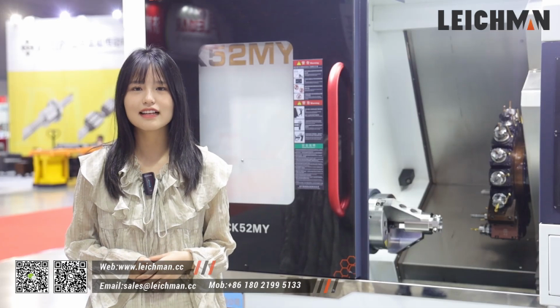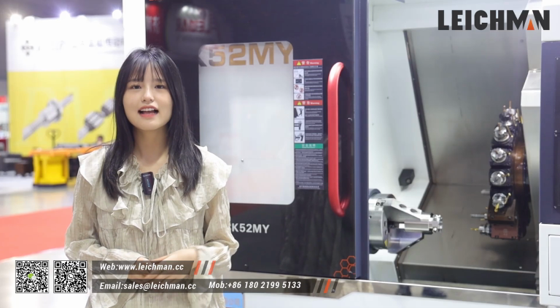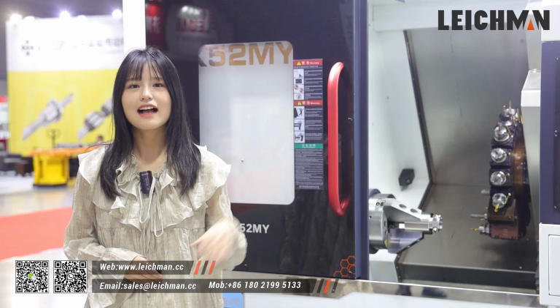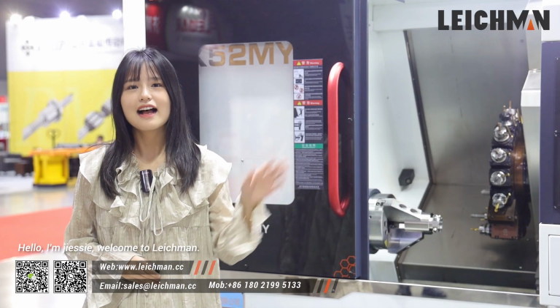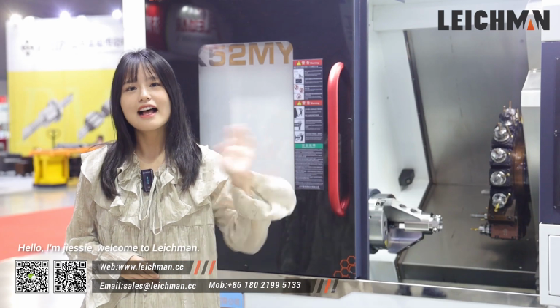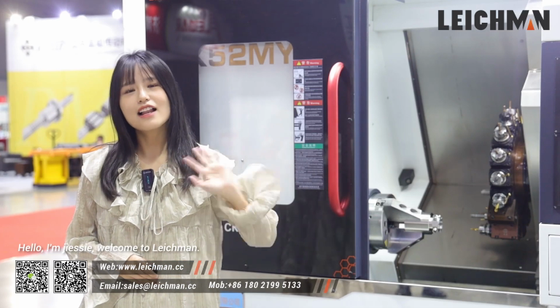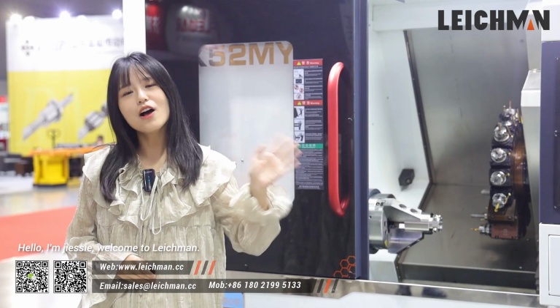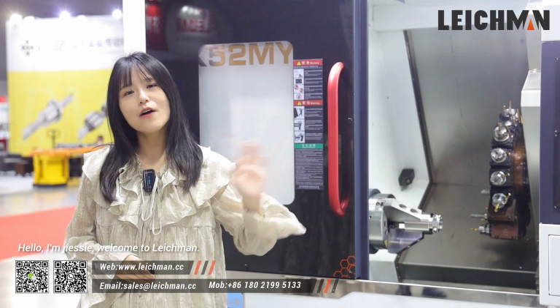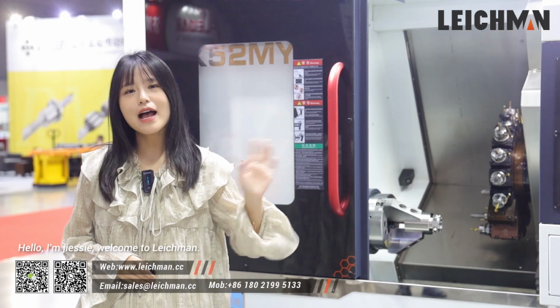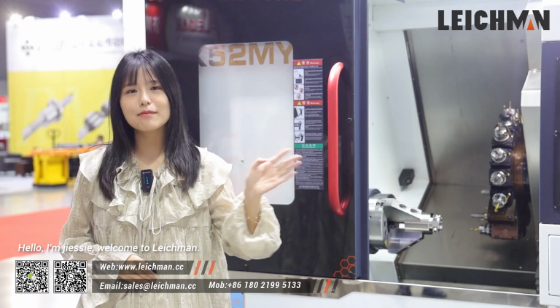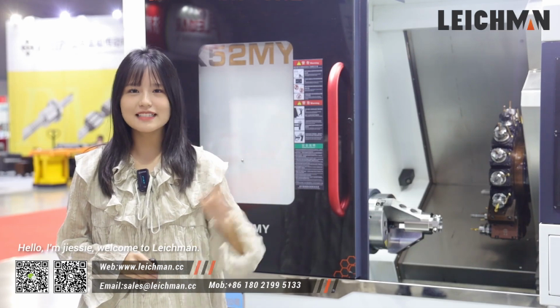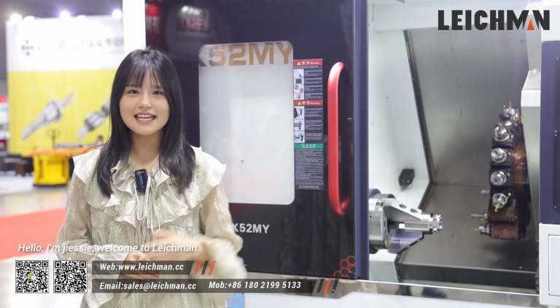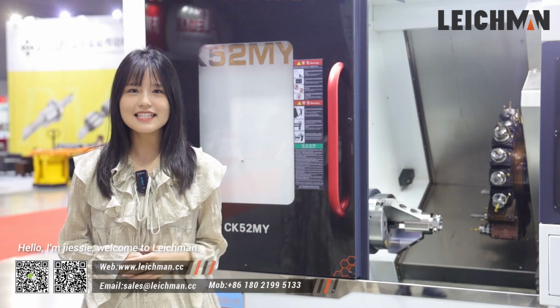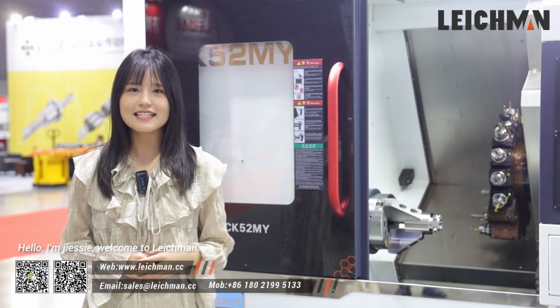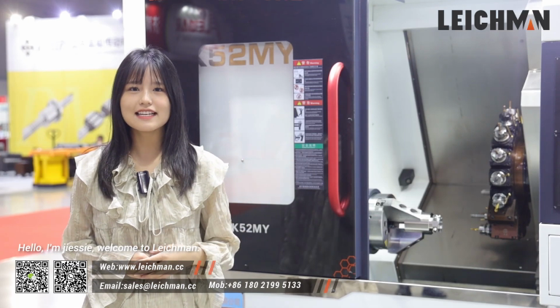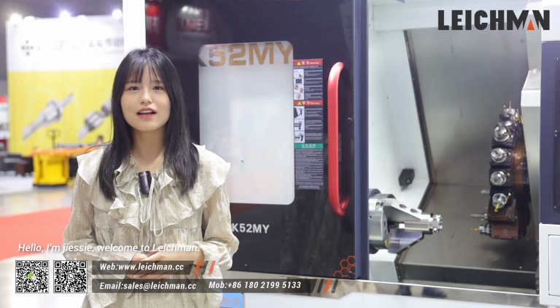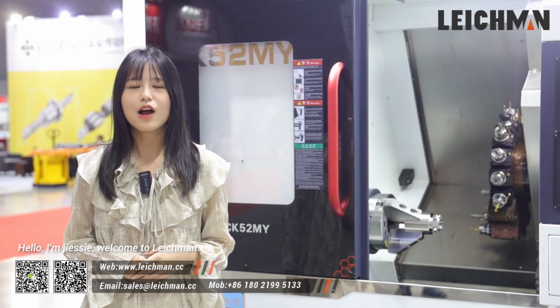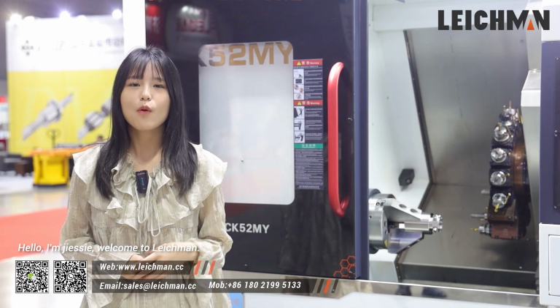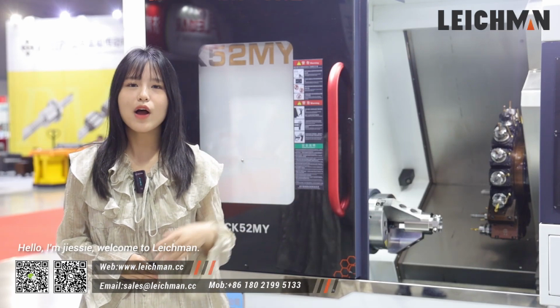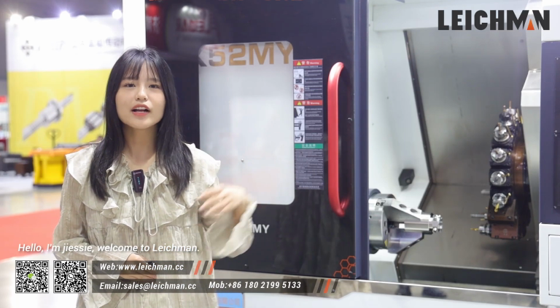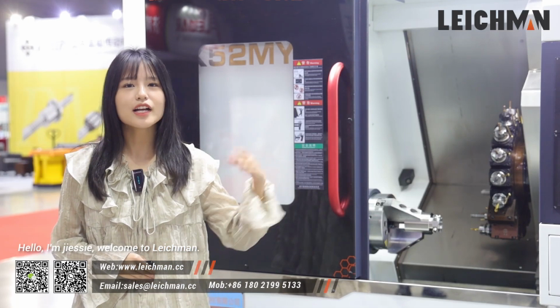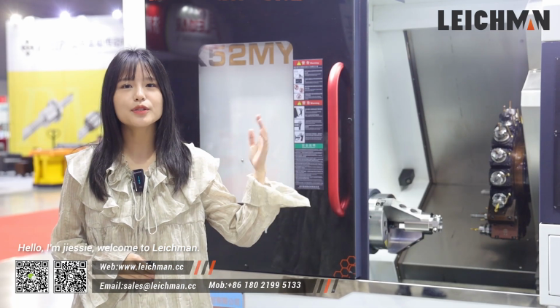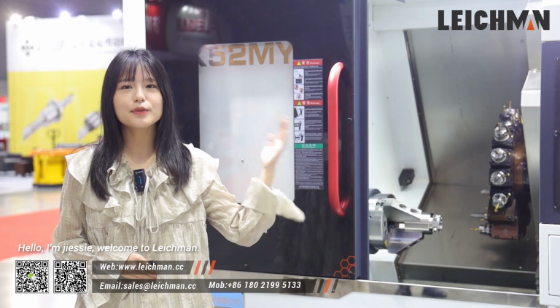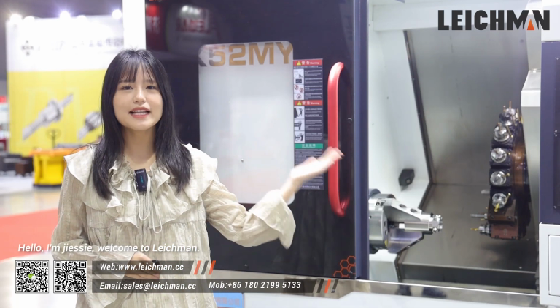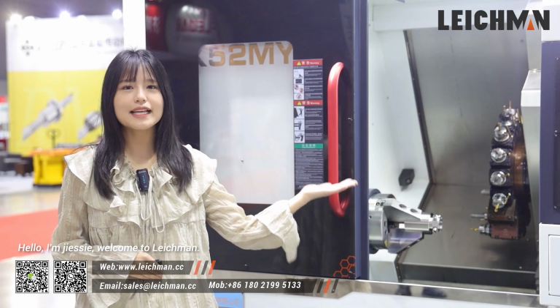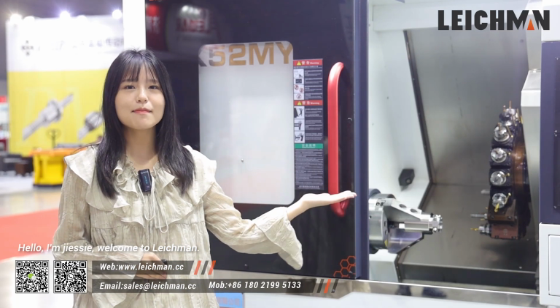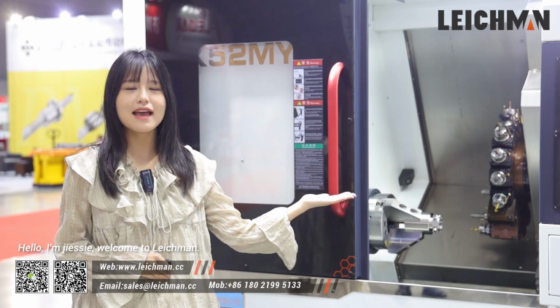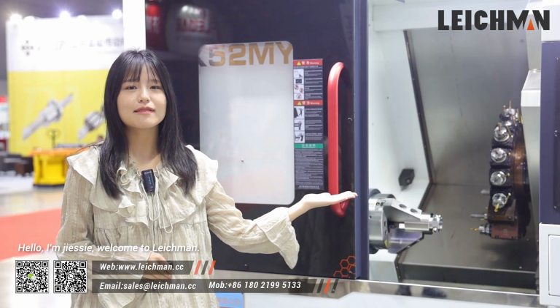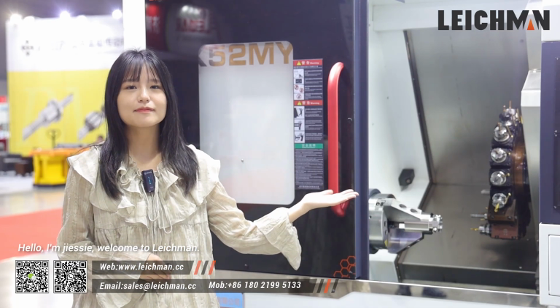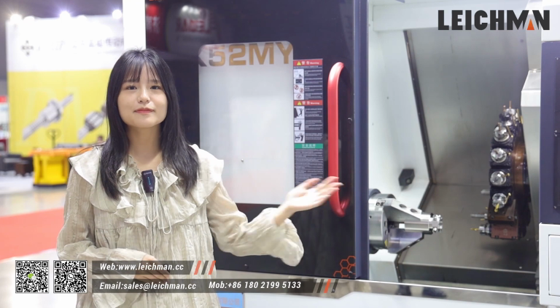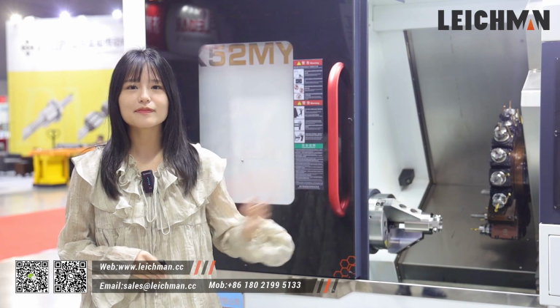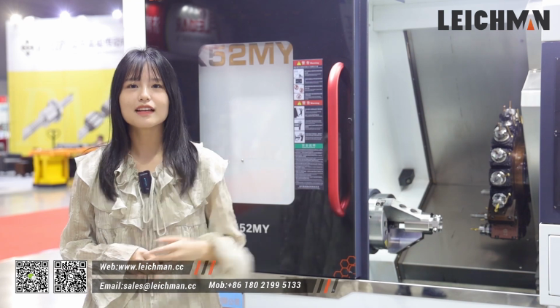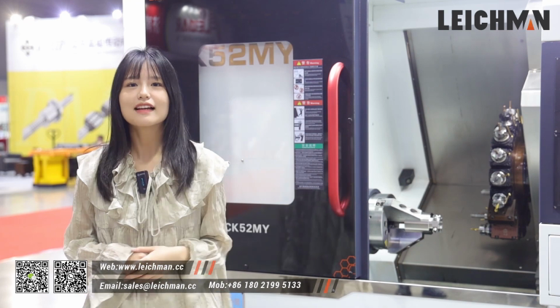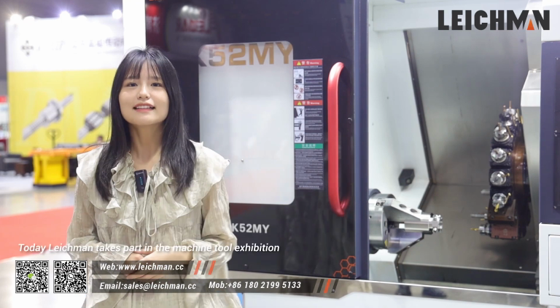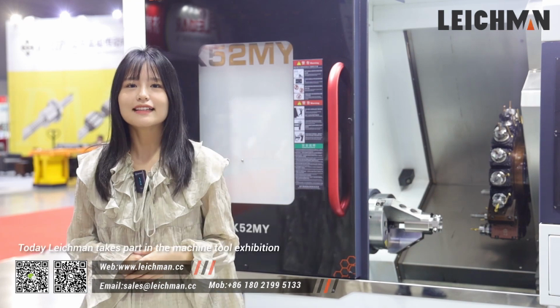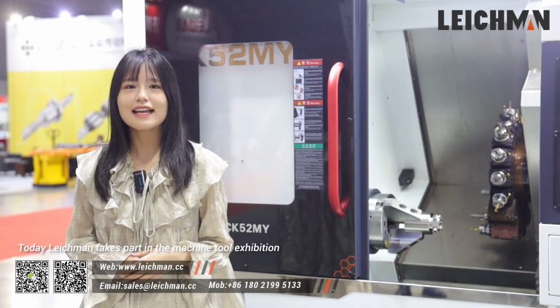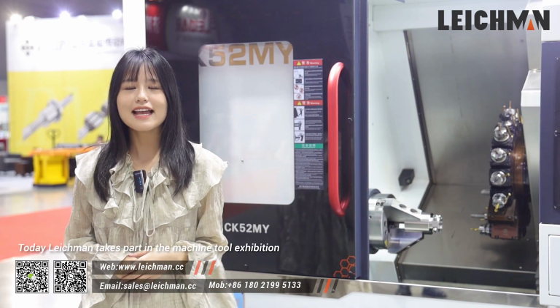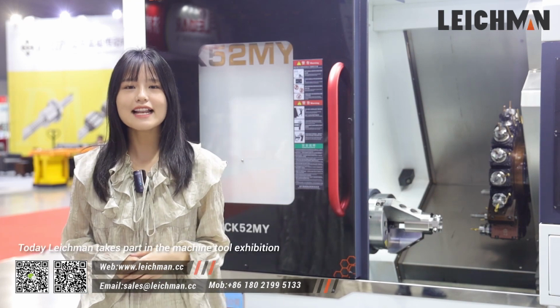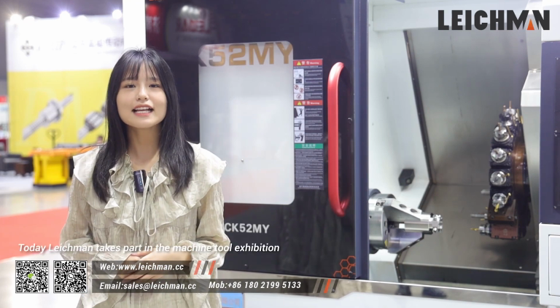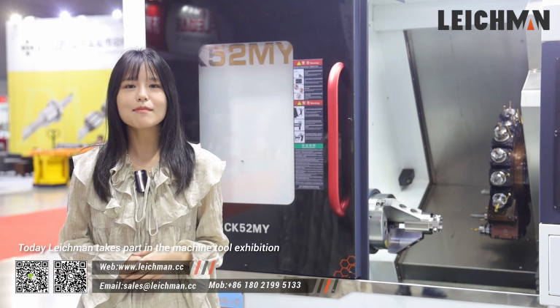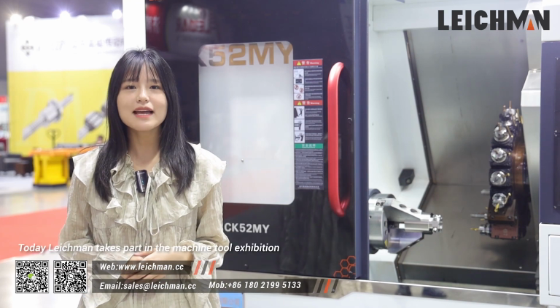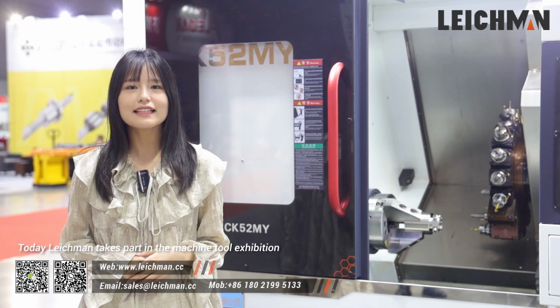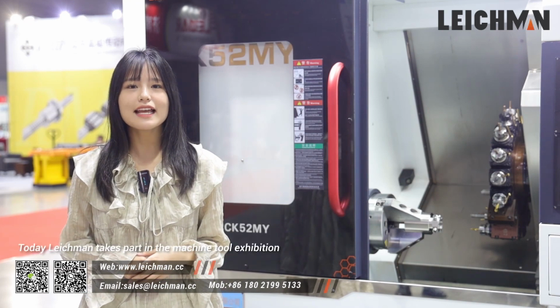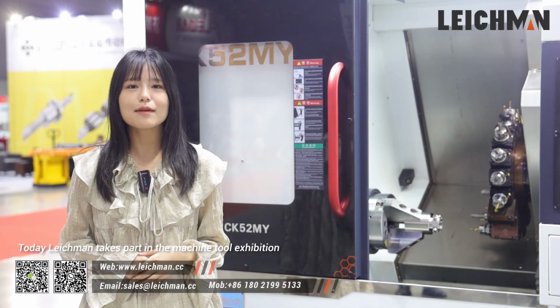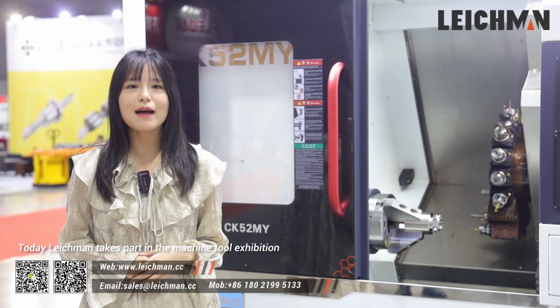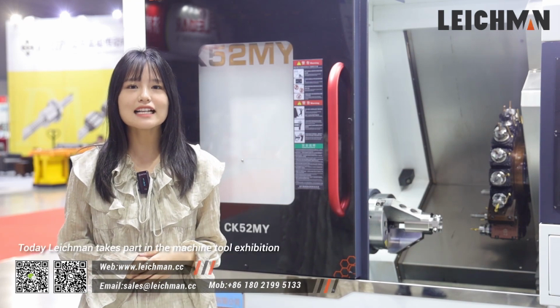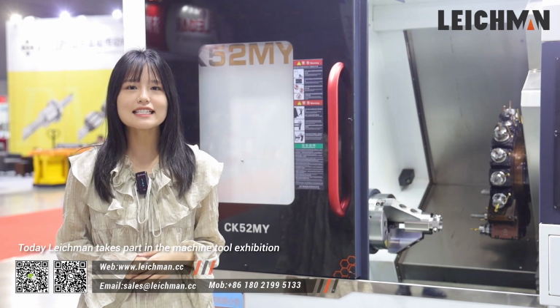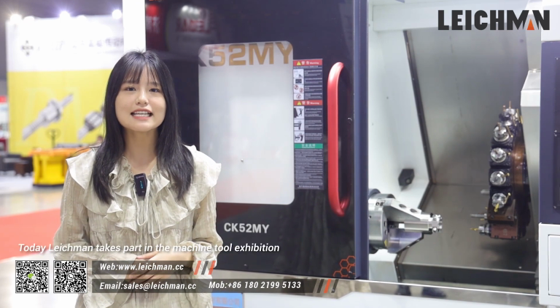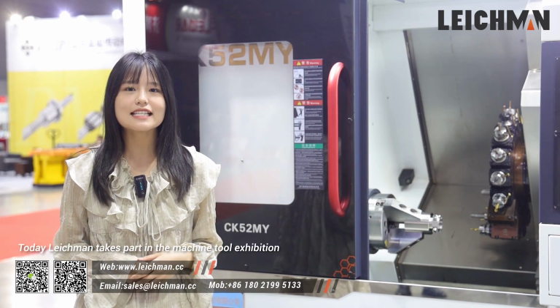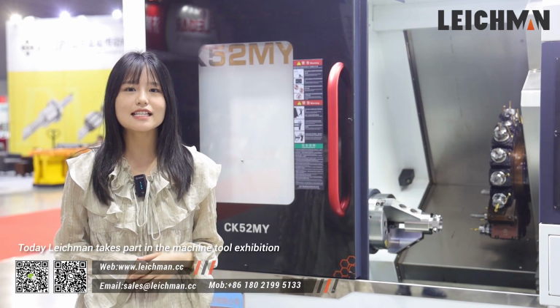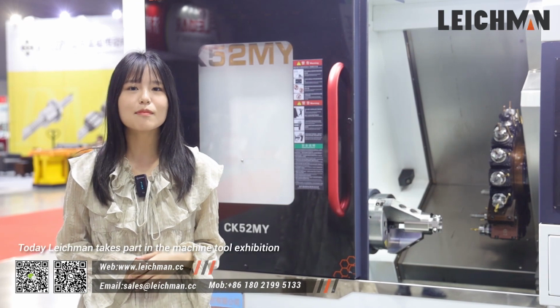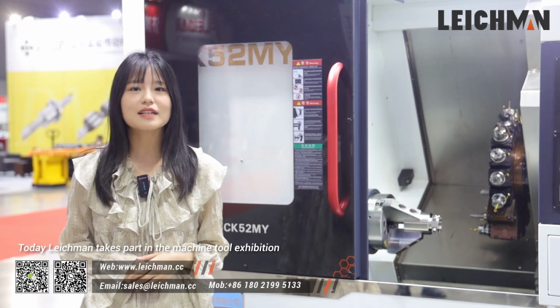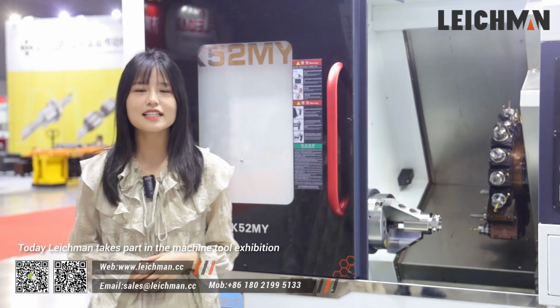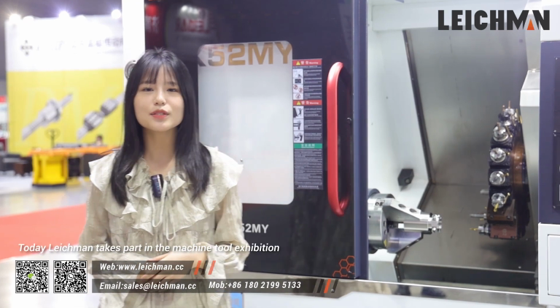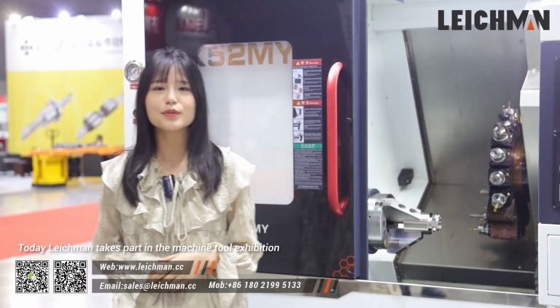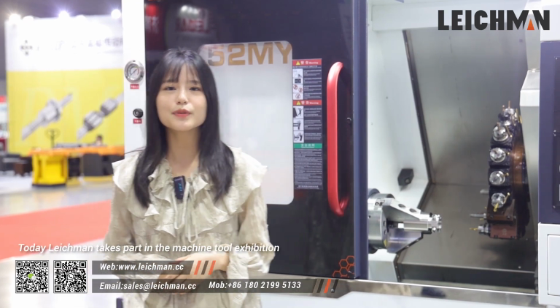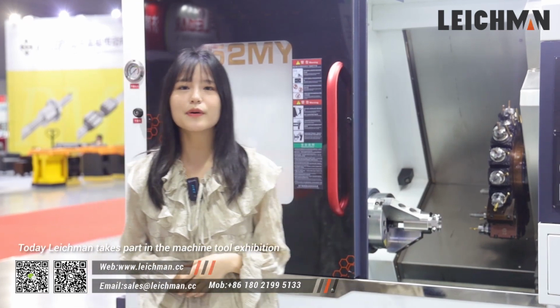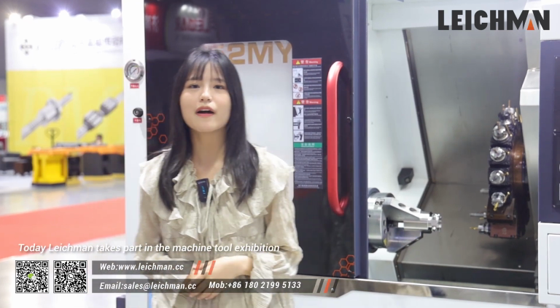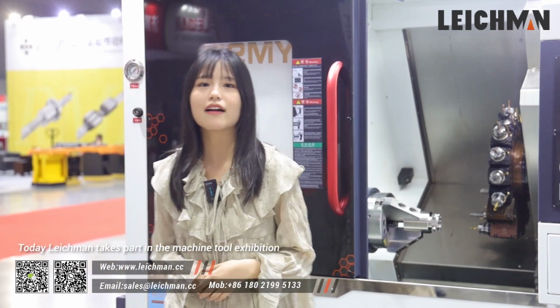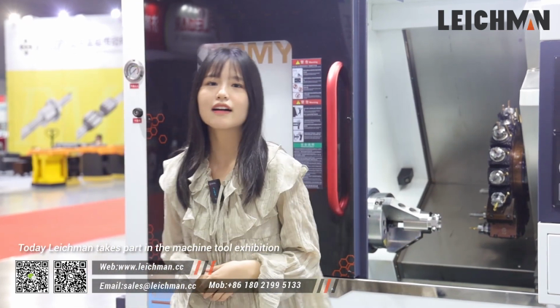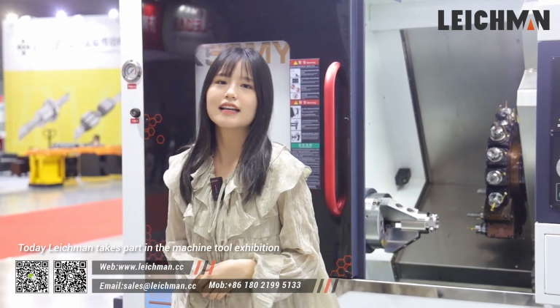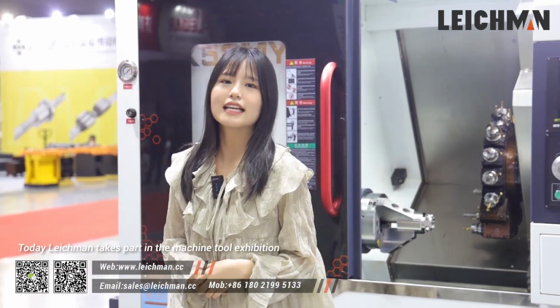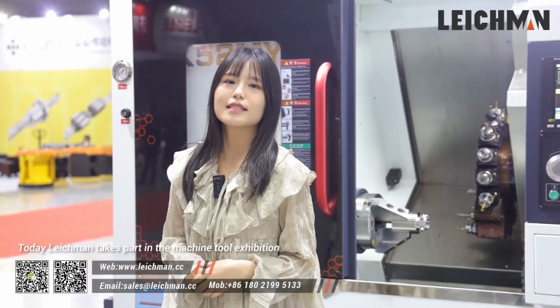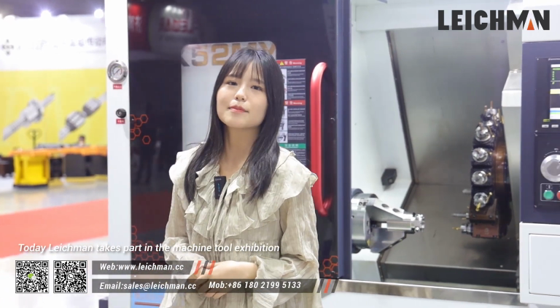Hello, I'm JC. Welcome to Lickman. Today, Lickman takes part in the Machine Tour exhibition.